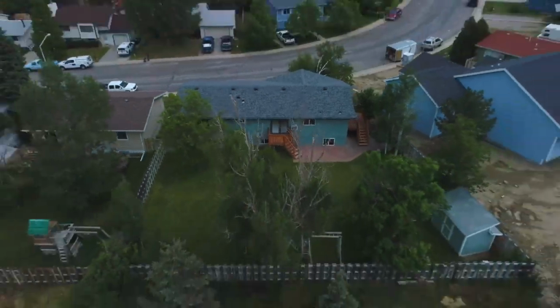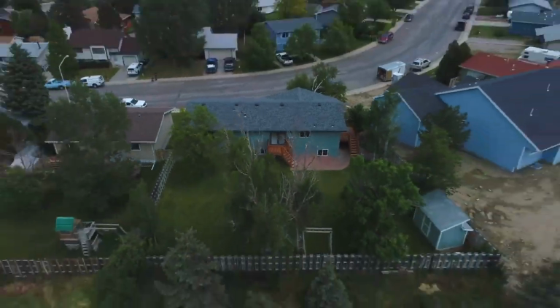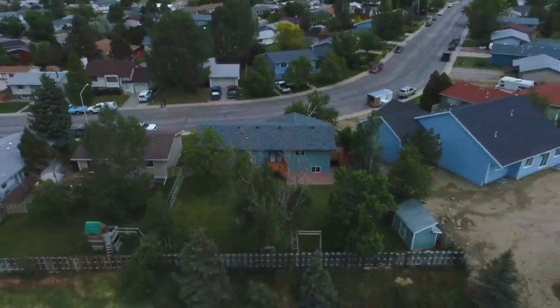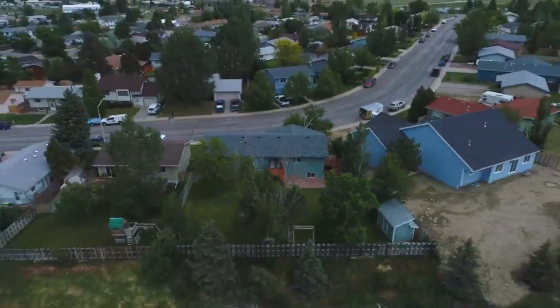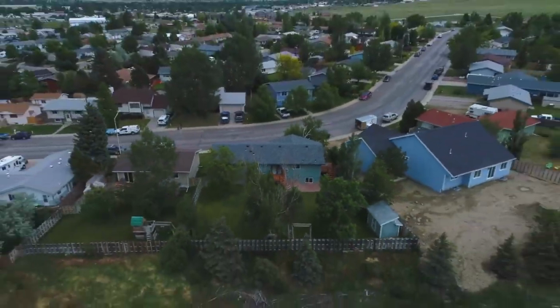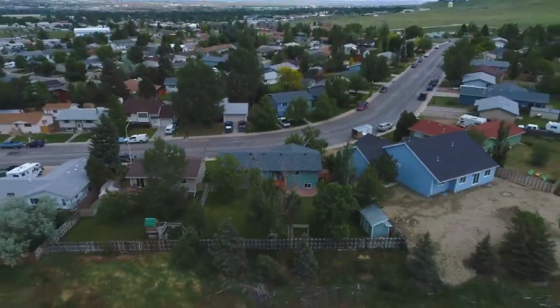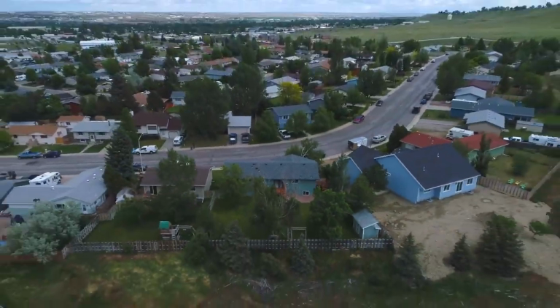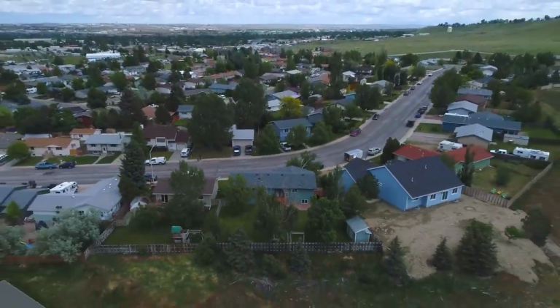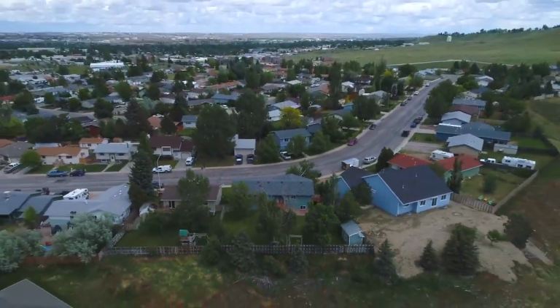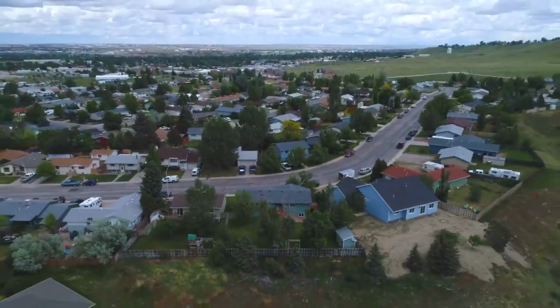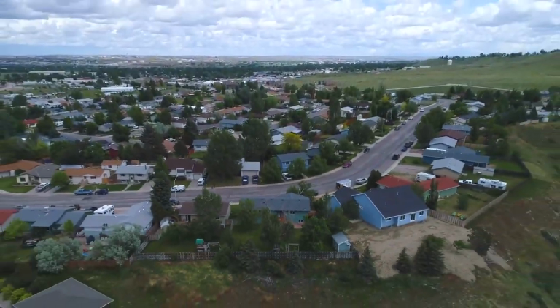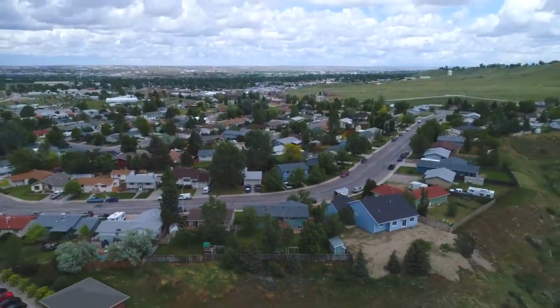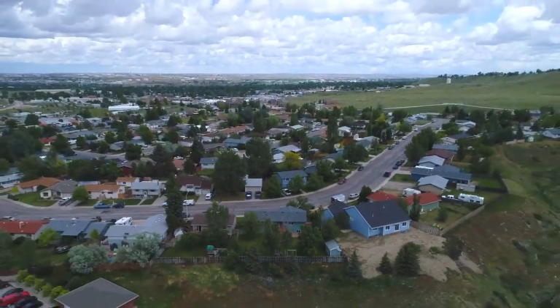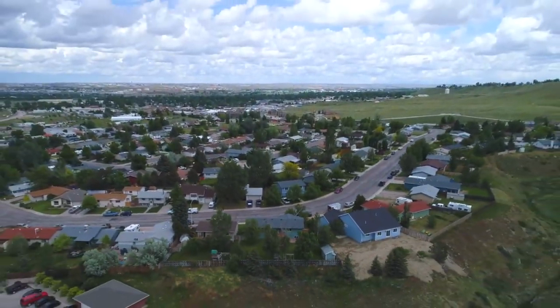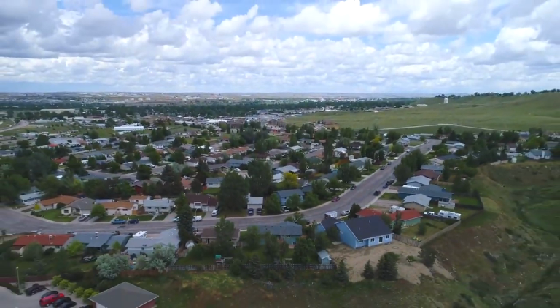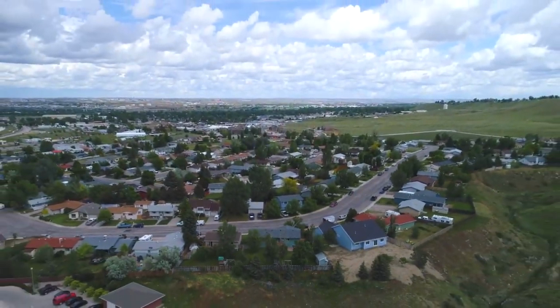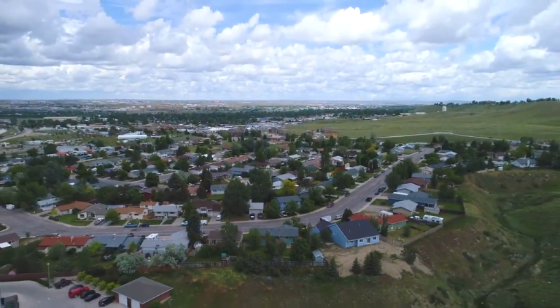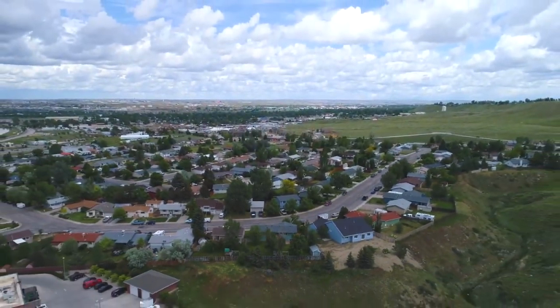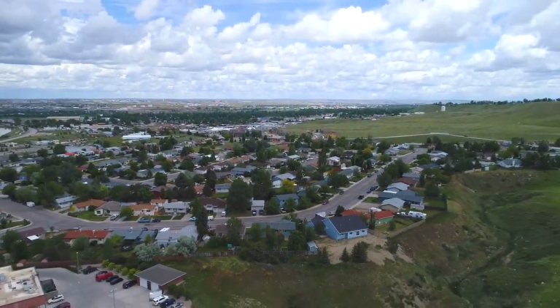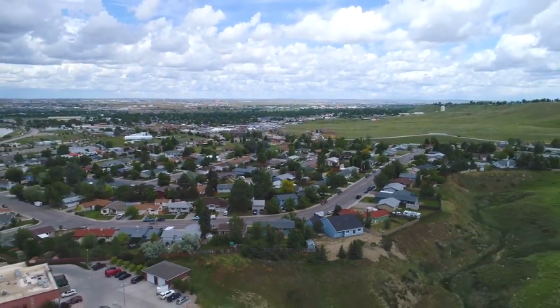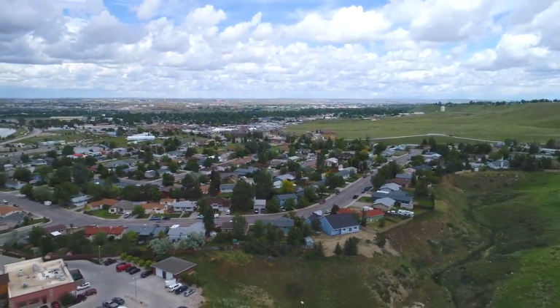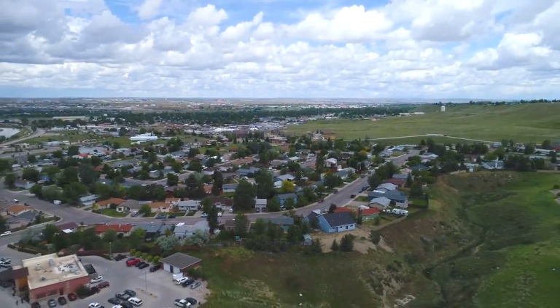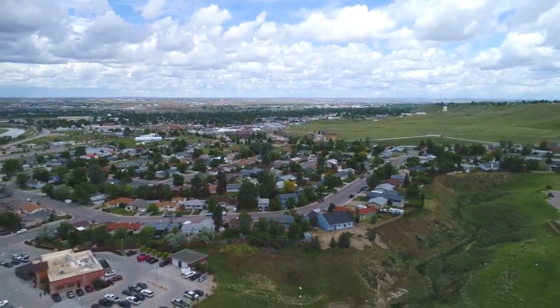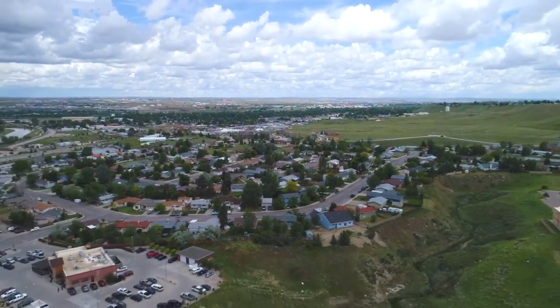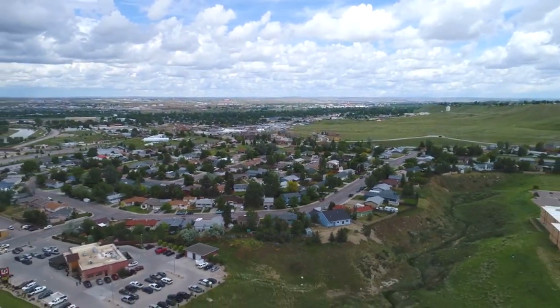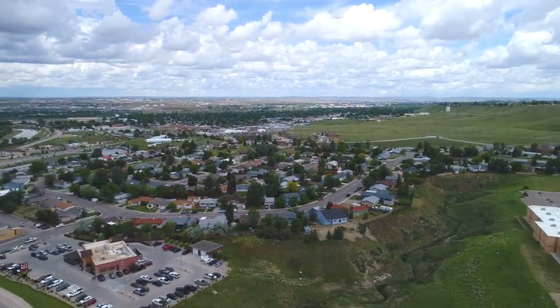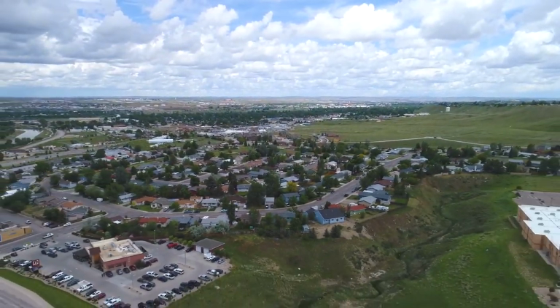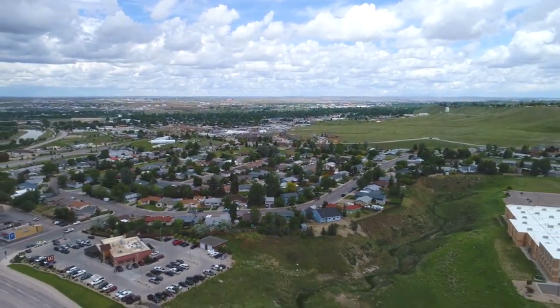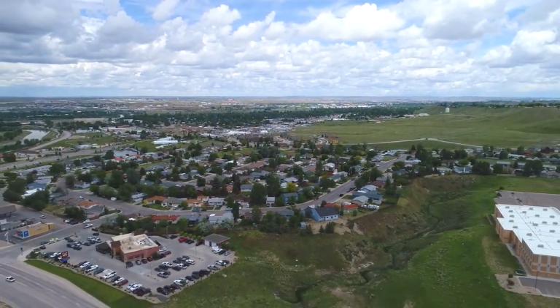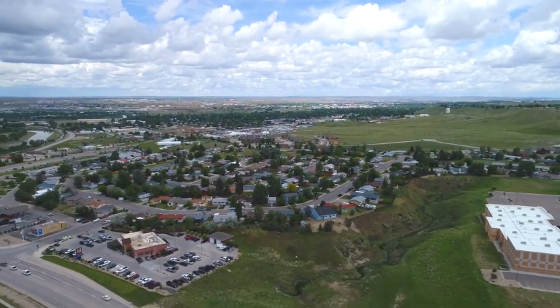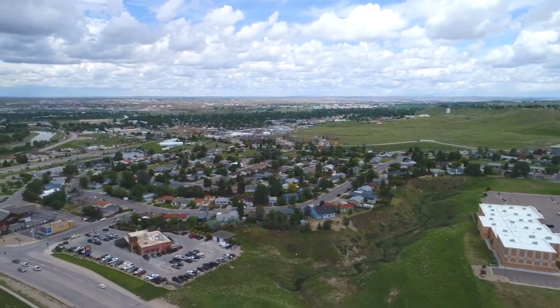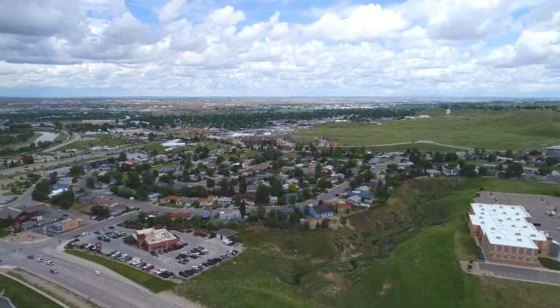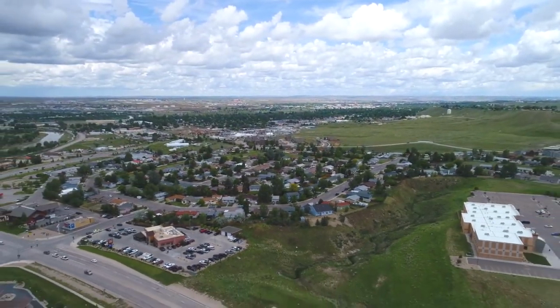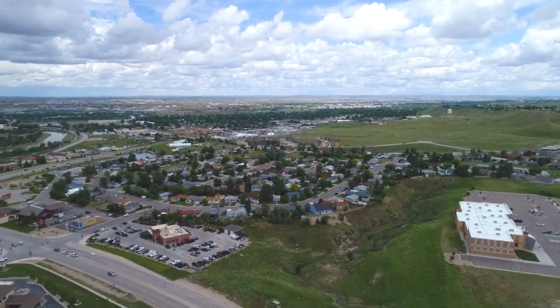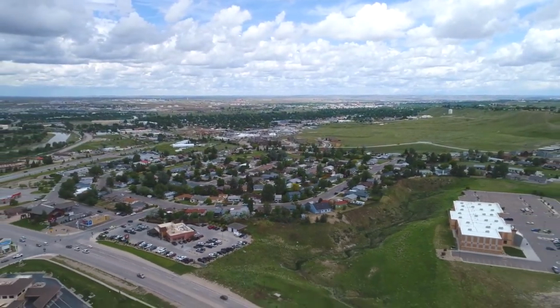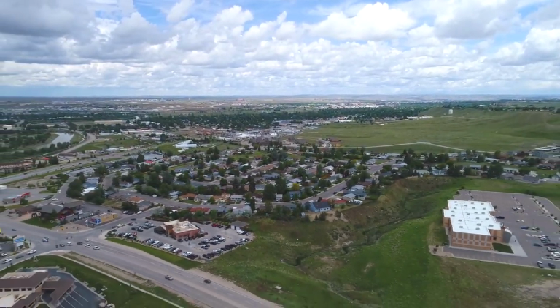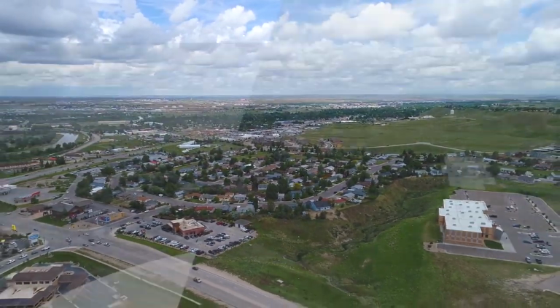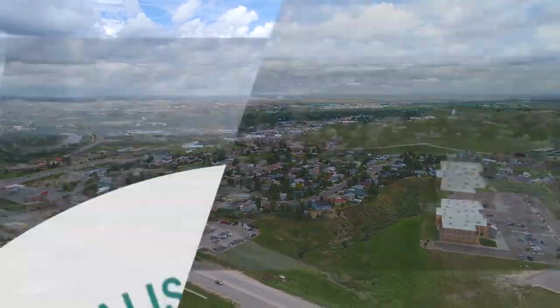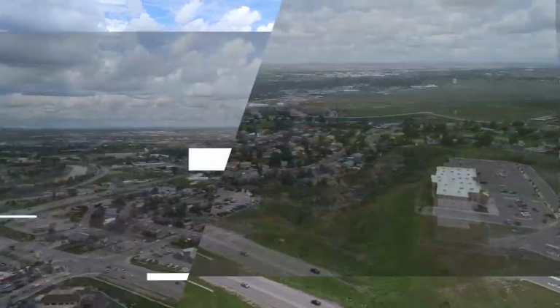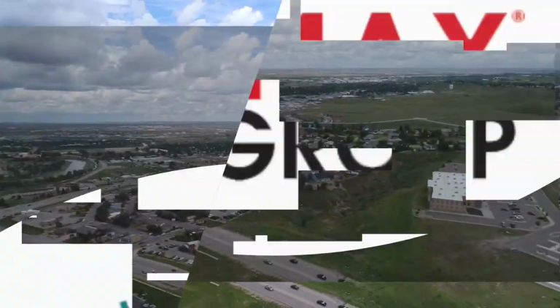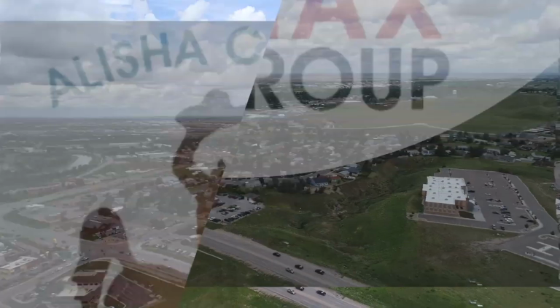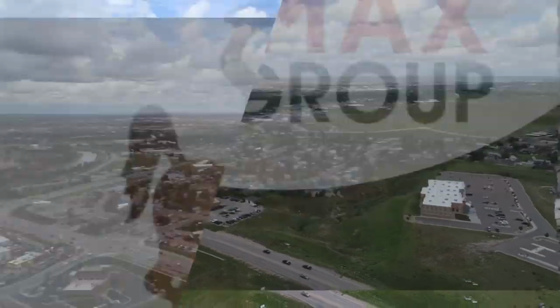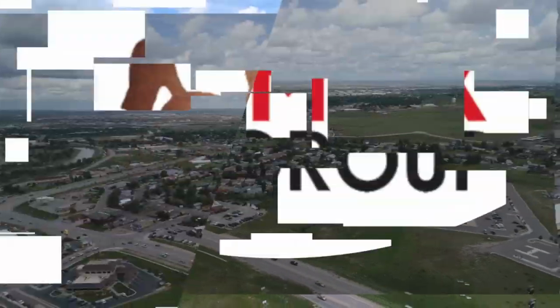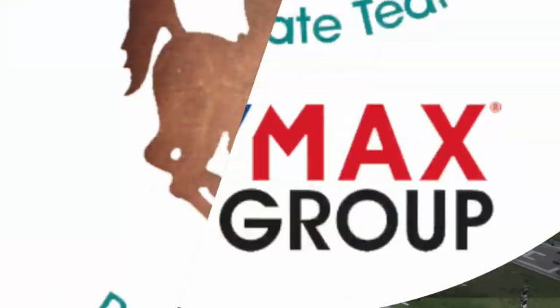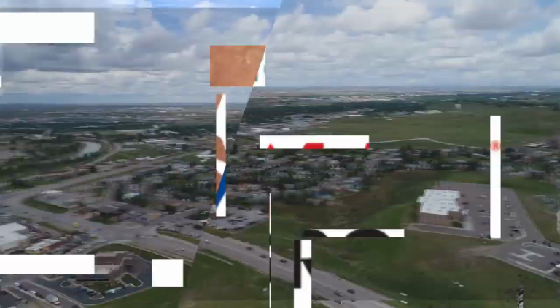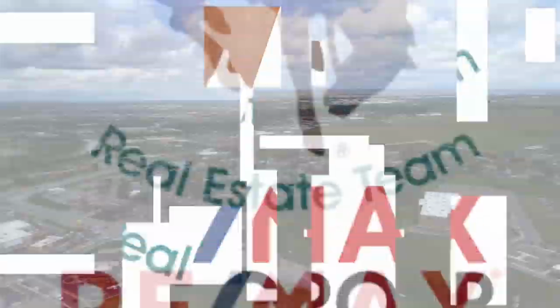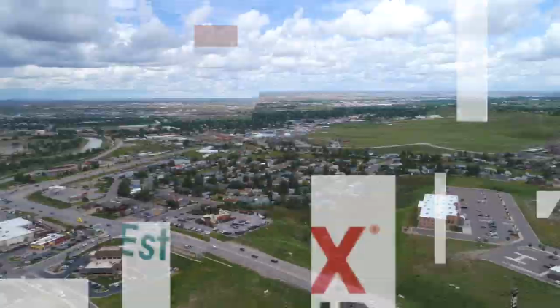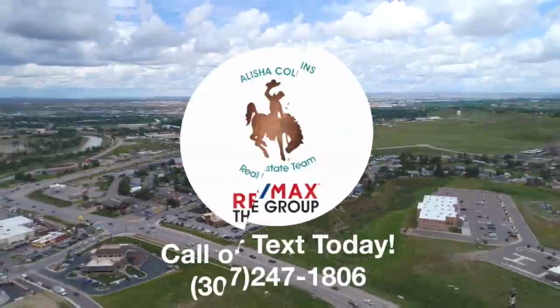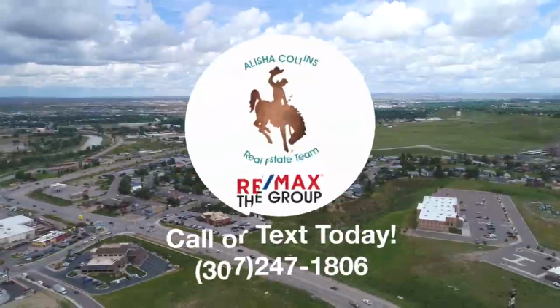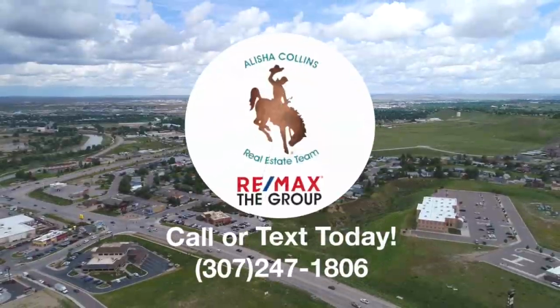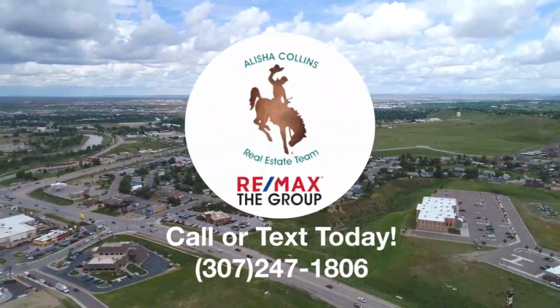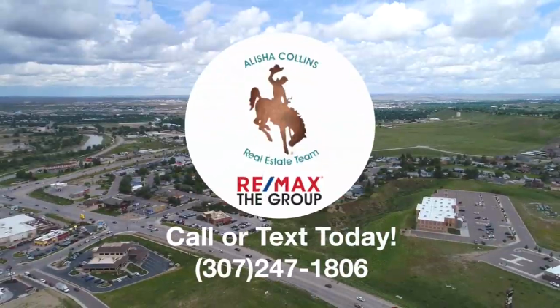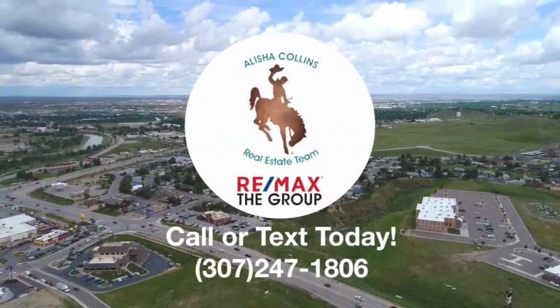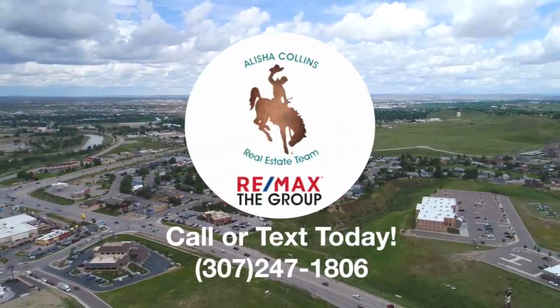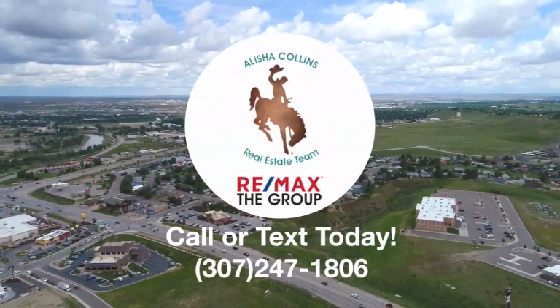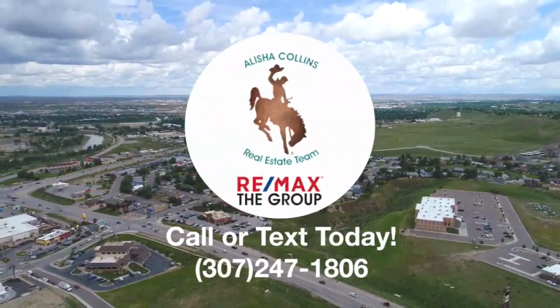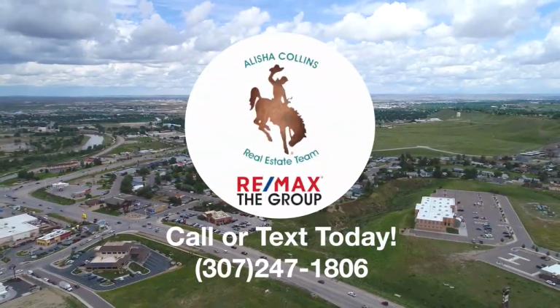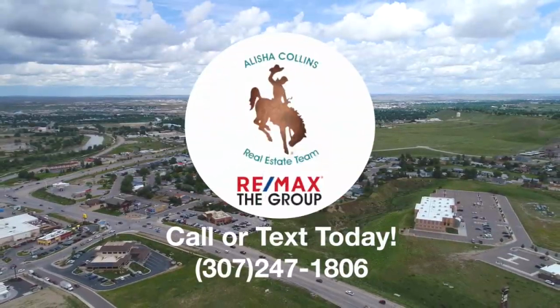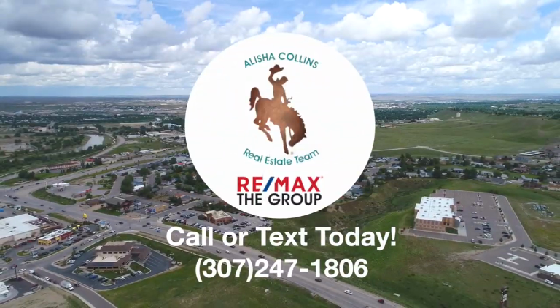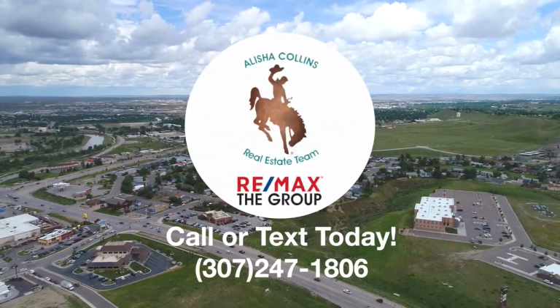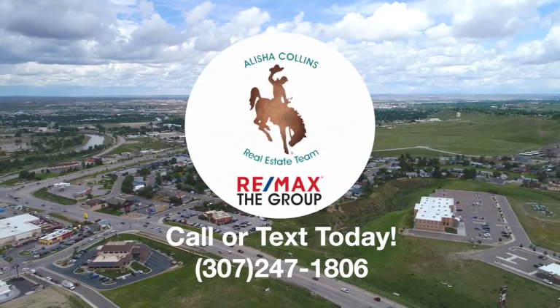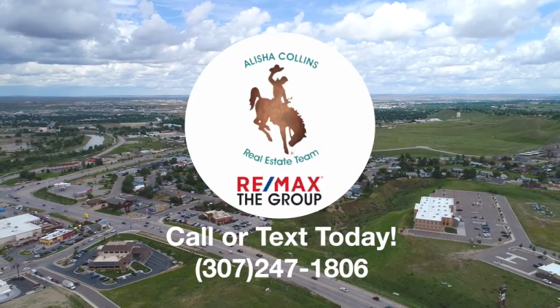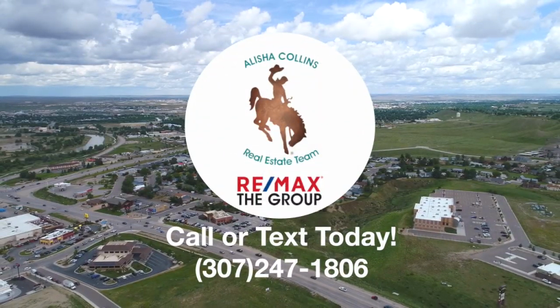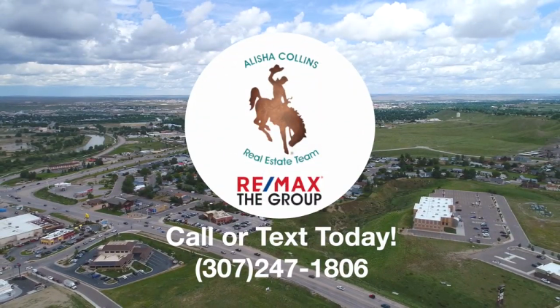We would love to show you this home, so call or text us today. We want you to love where you live. Make it a great home buying and selling experience. See you soon.